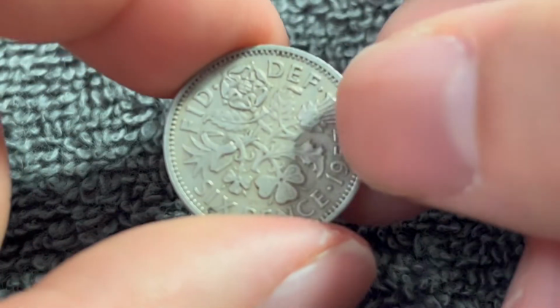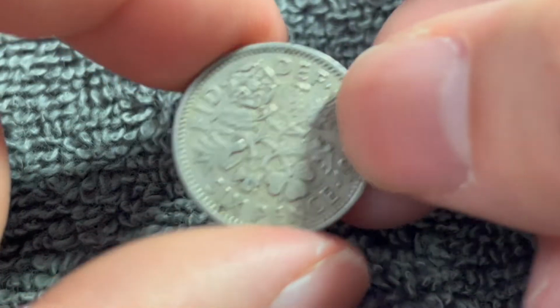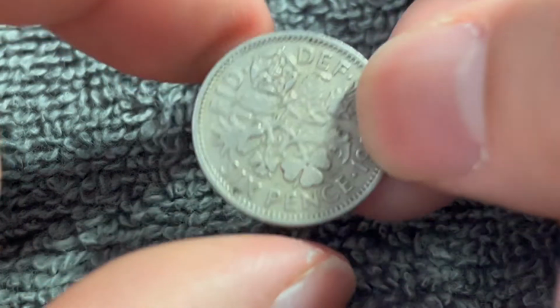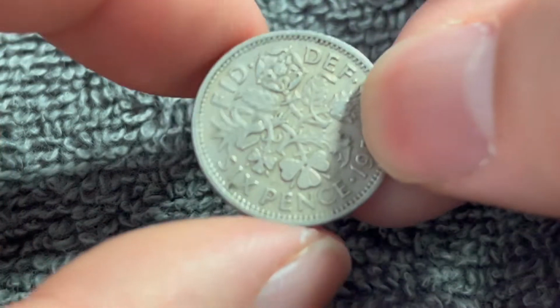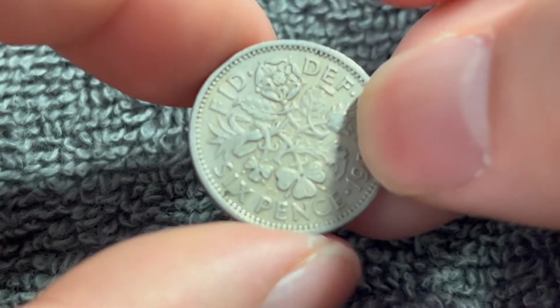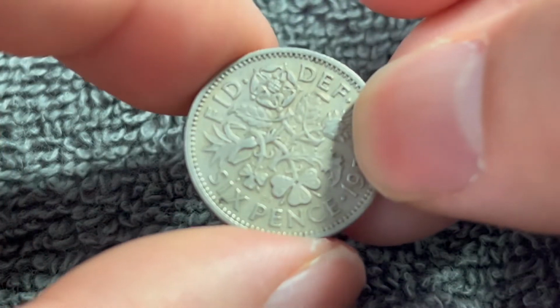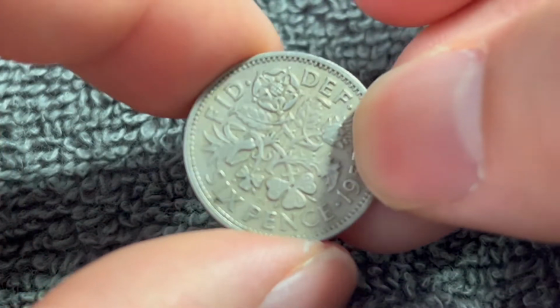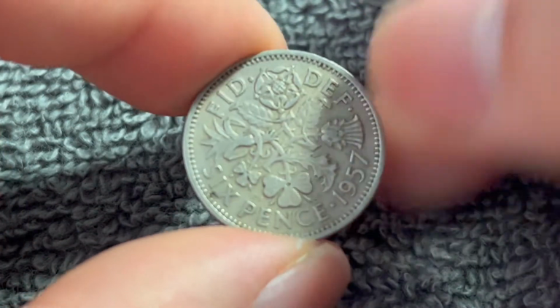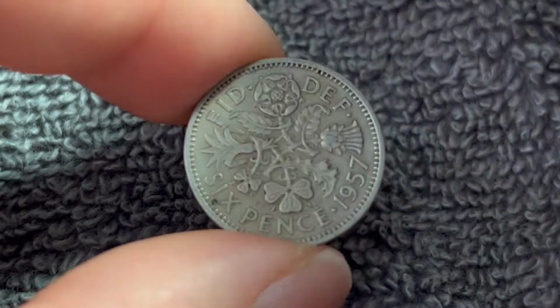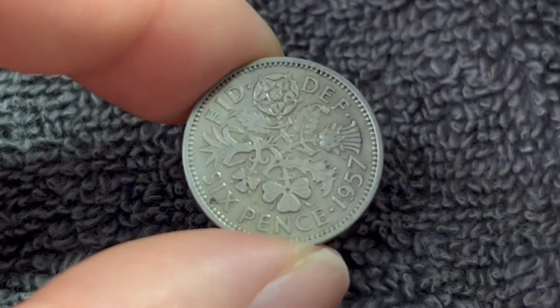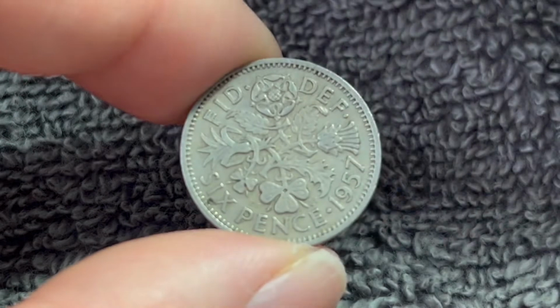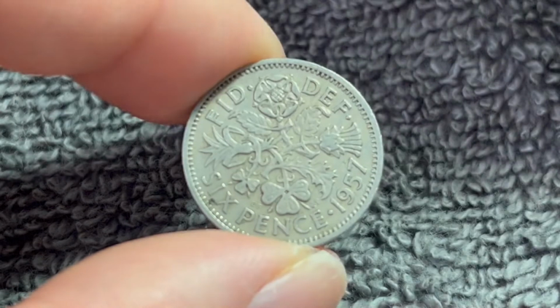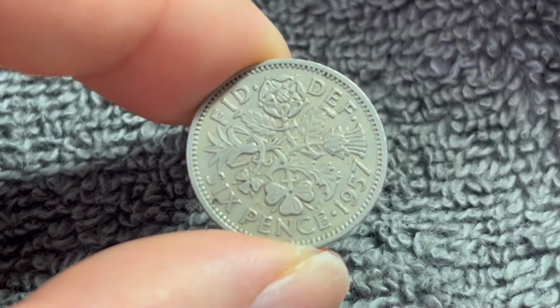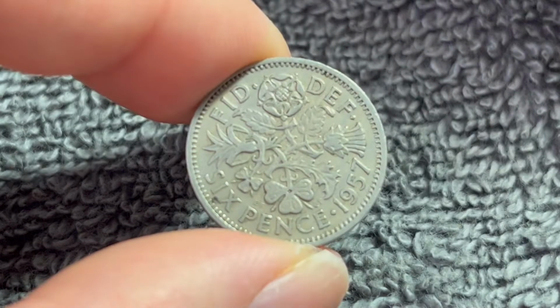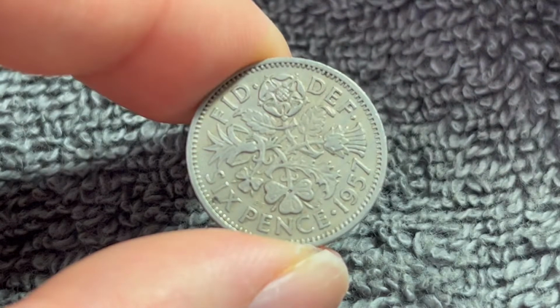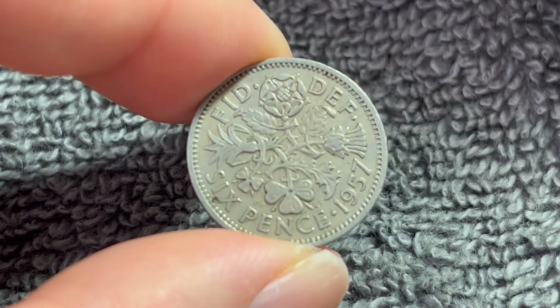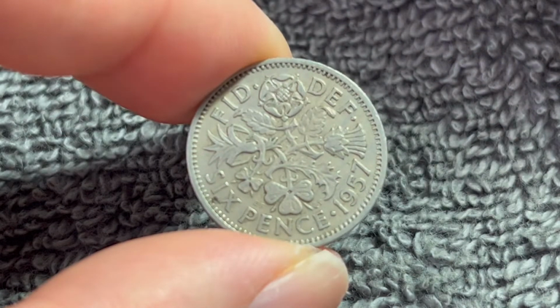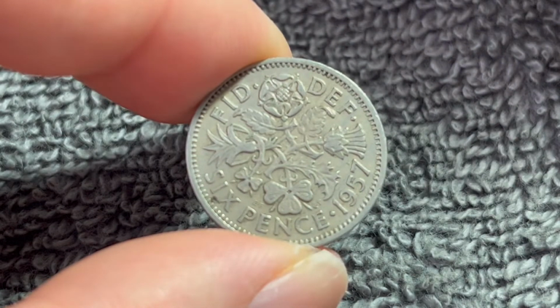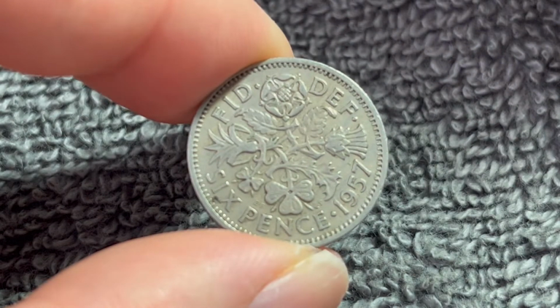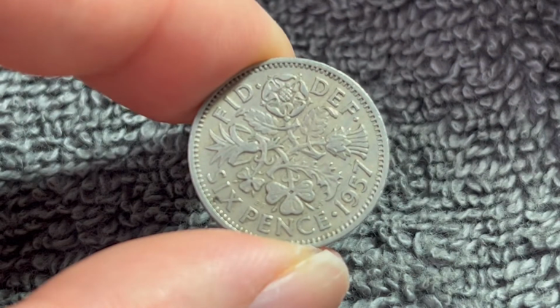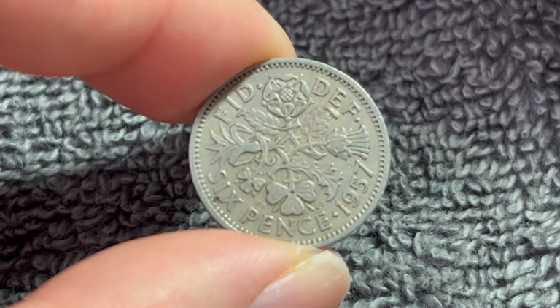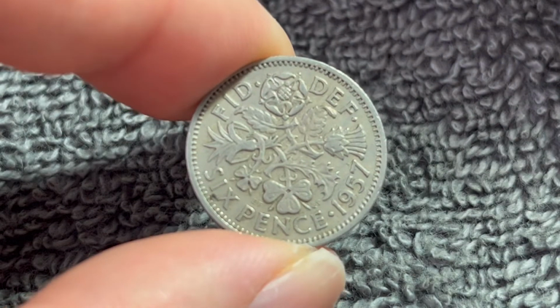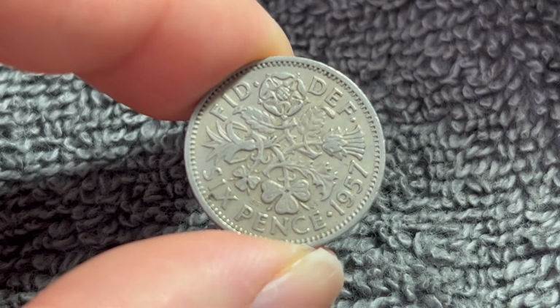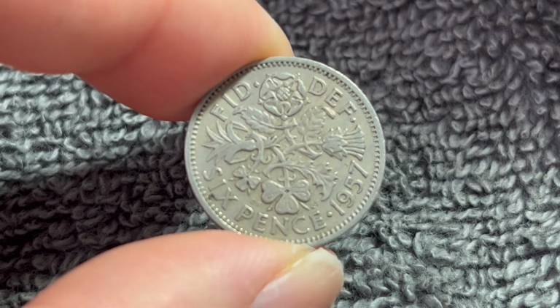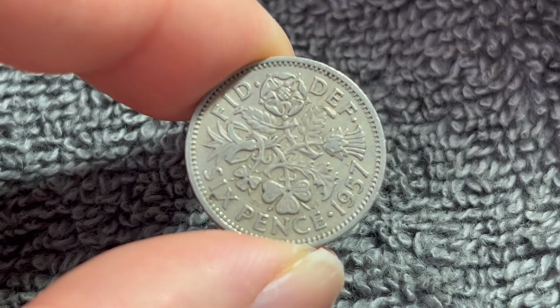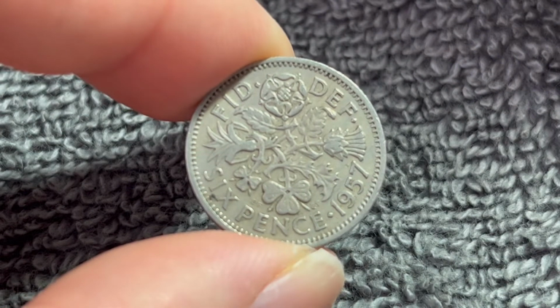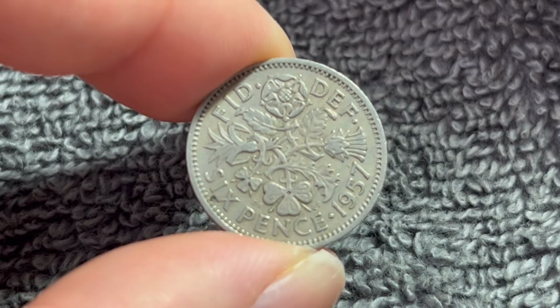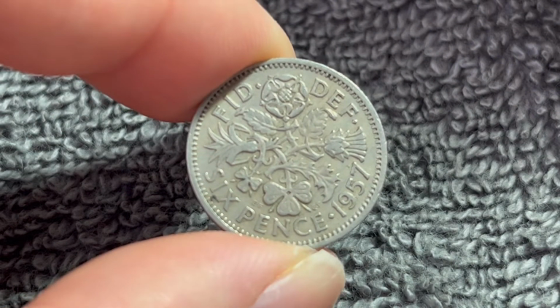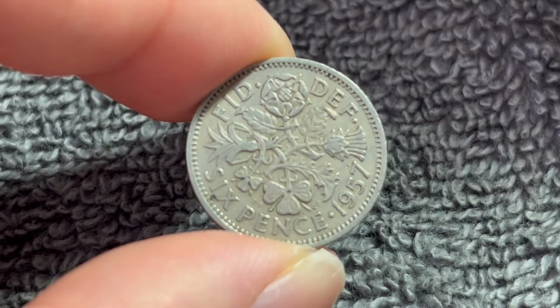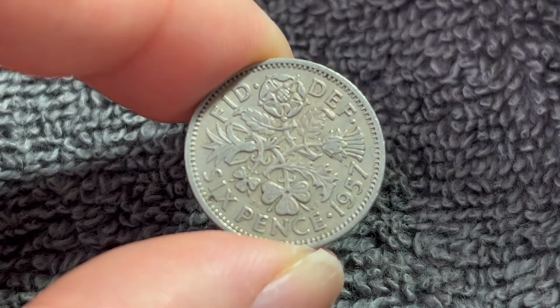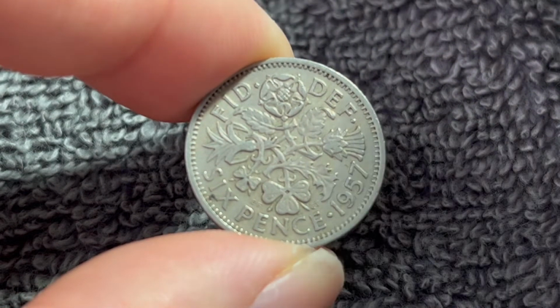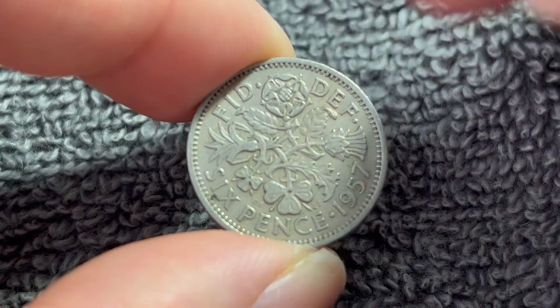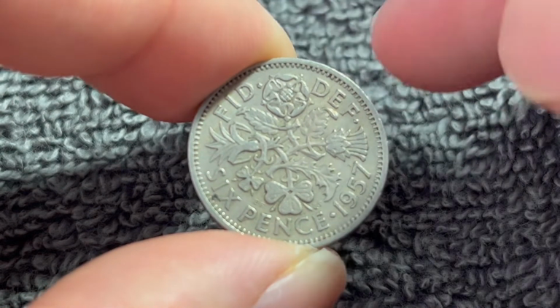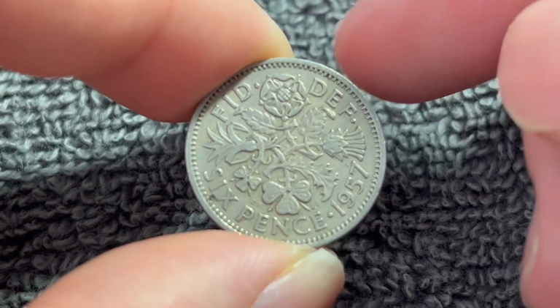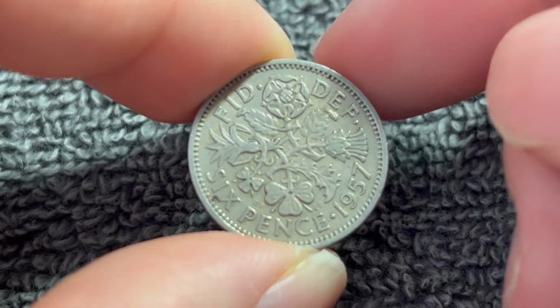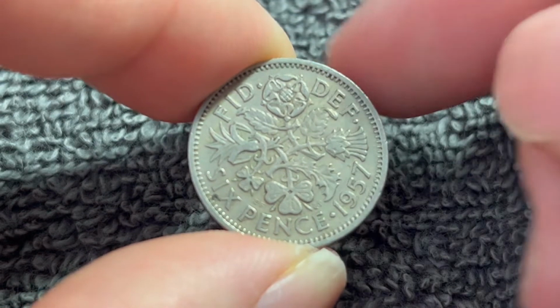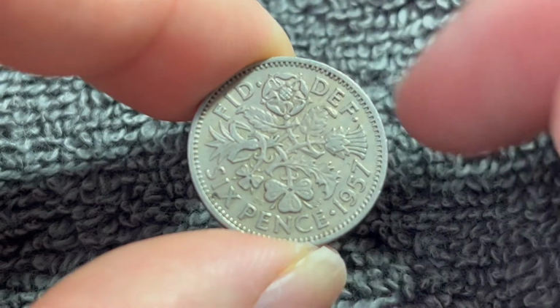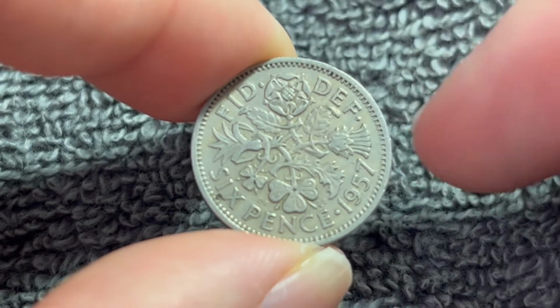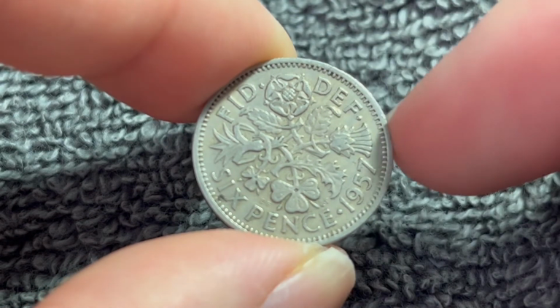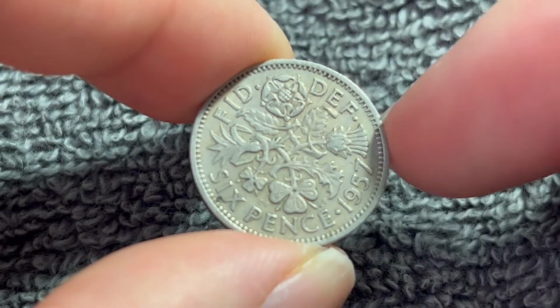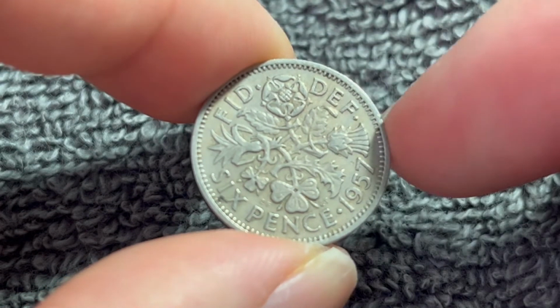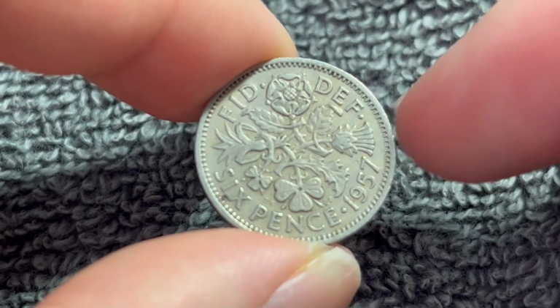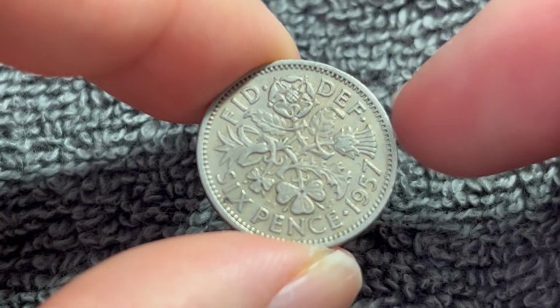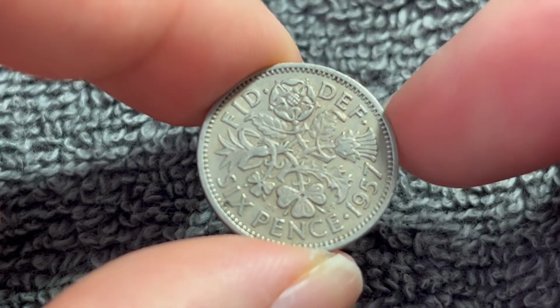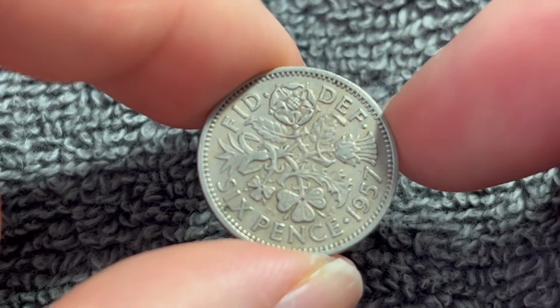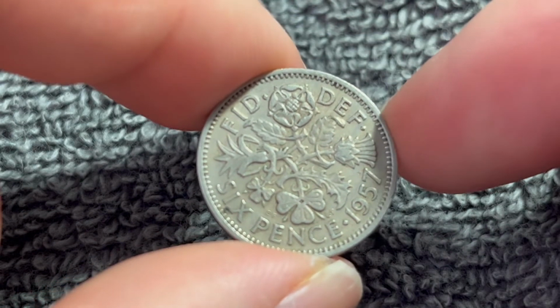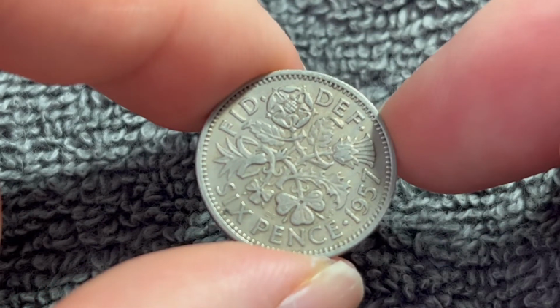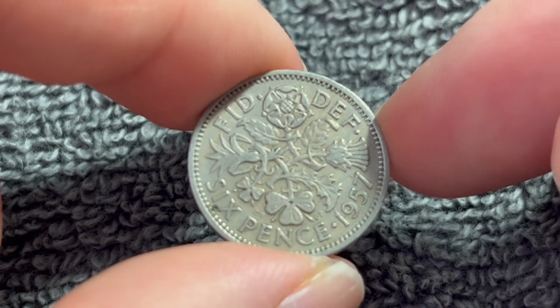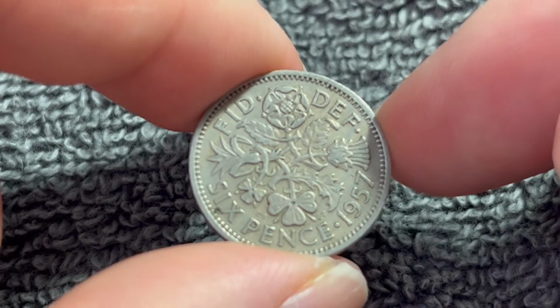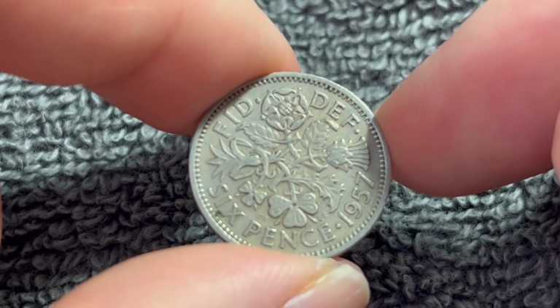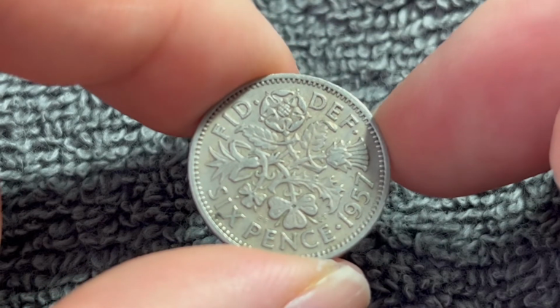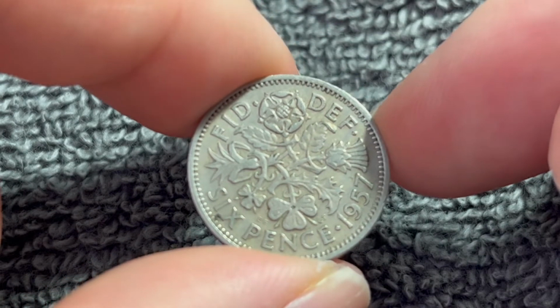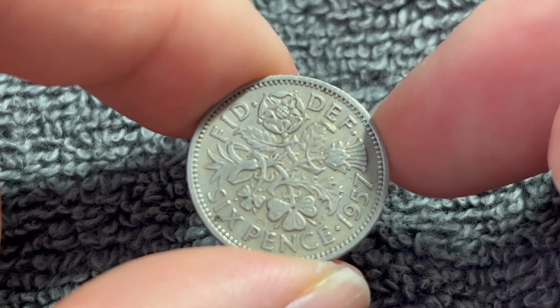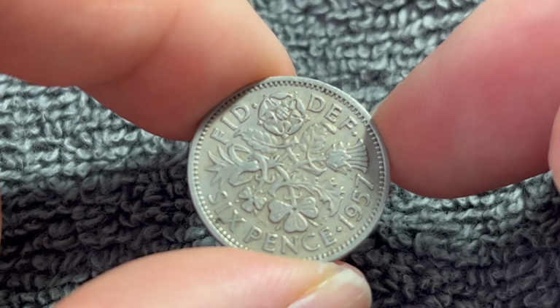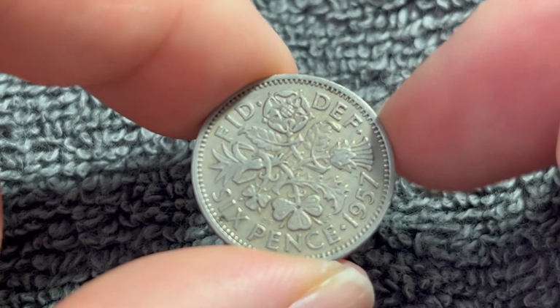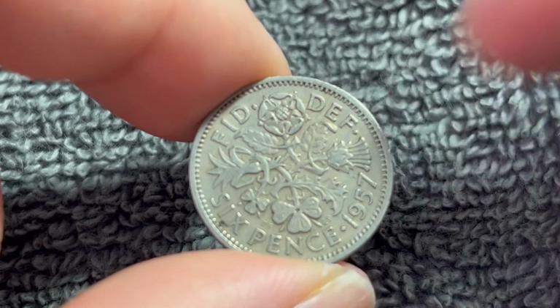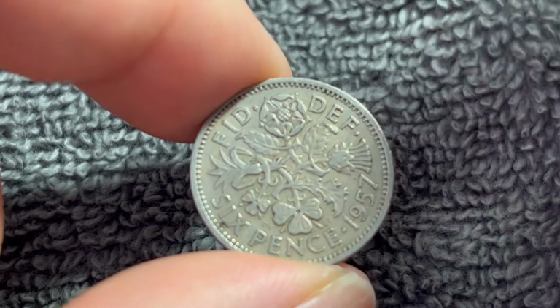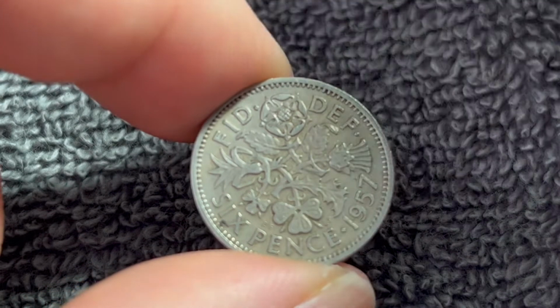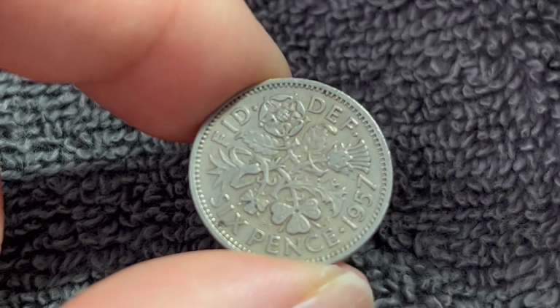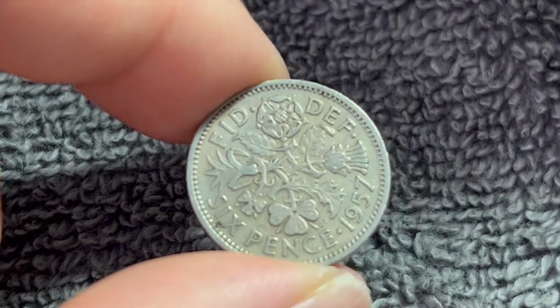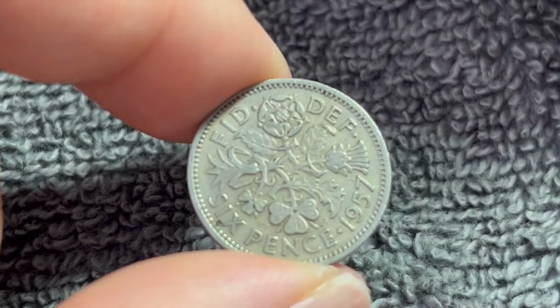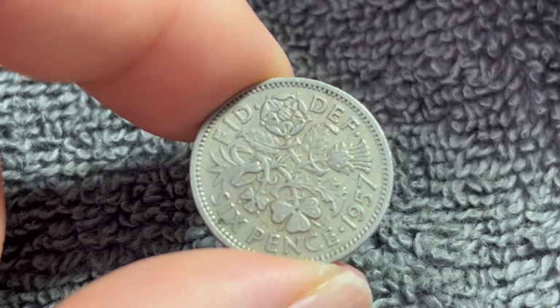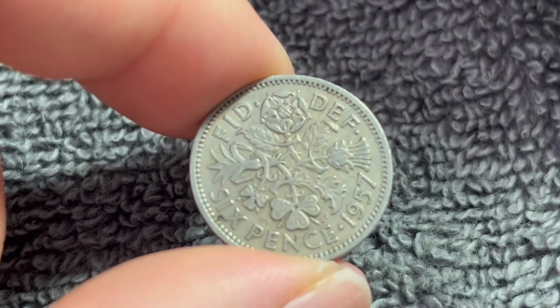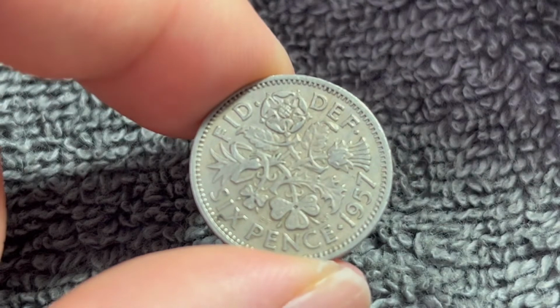They were produced at the Tower Hill Royal Mint in London, which was in operation from 1810 to 1975.